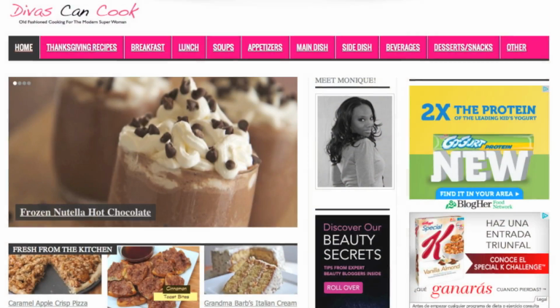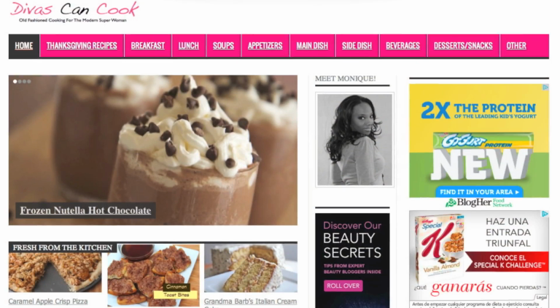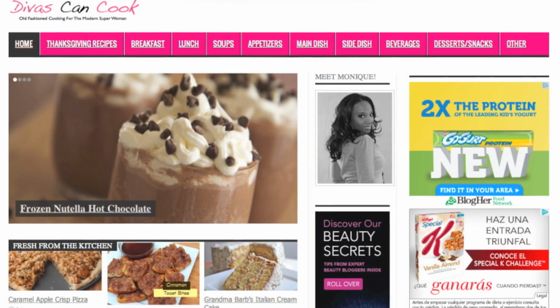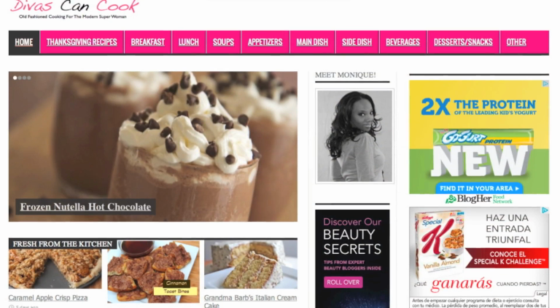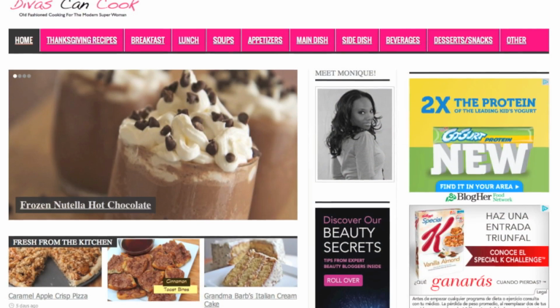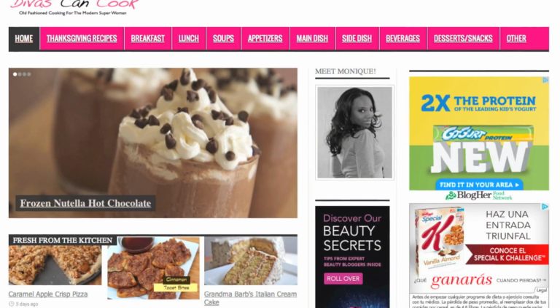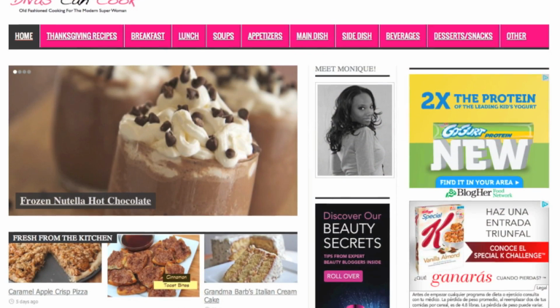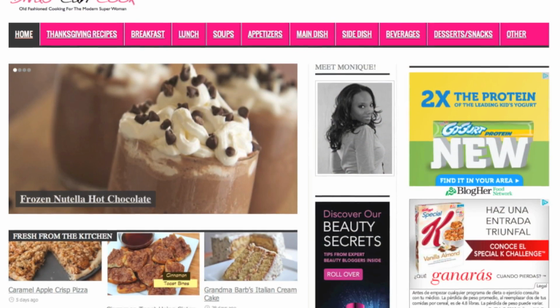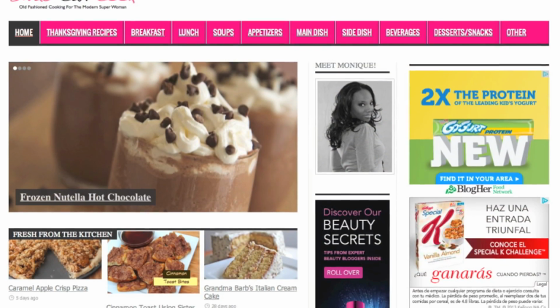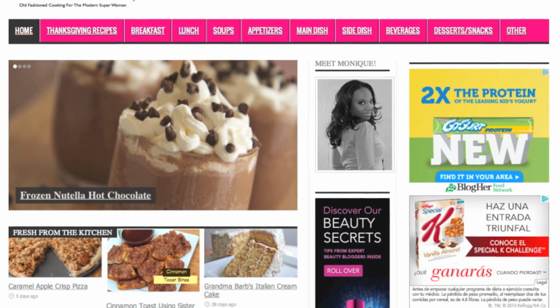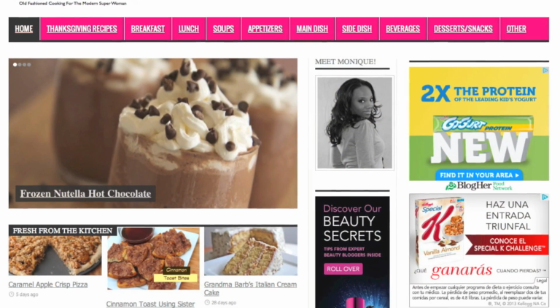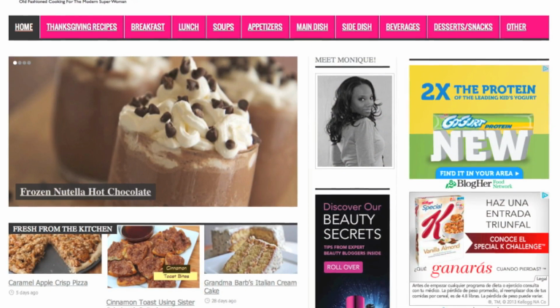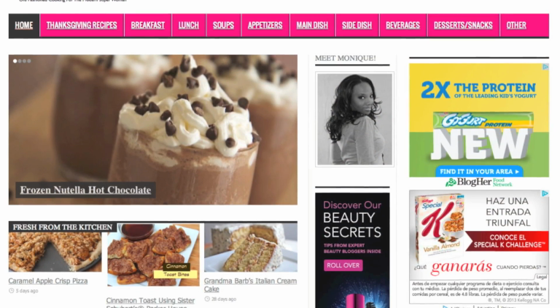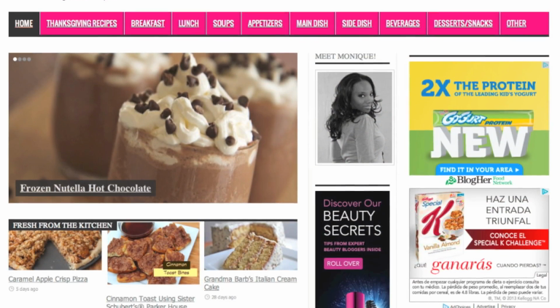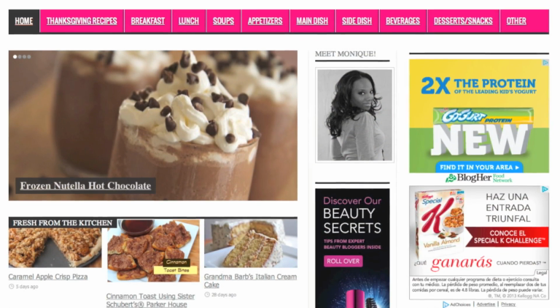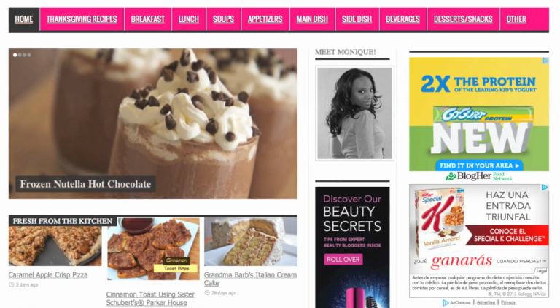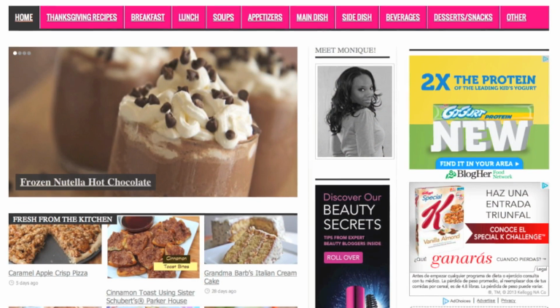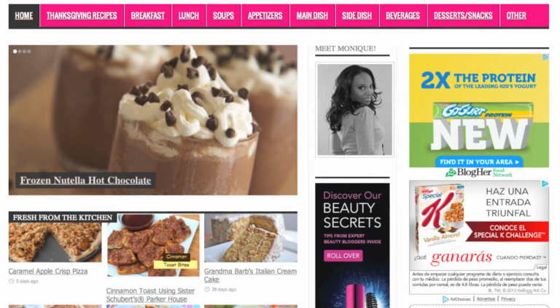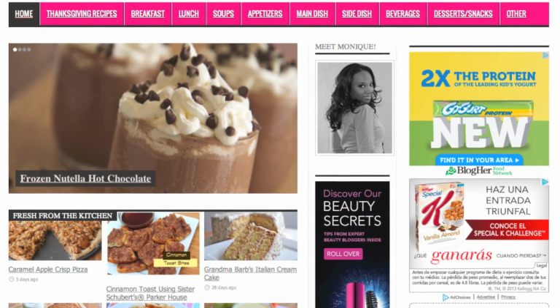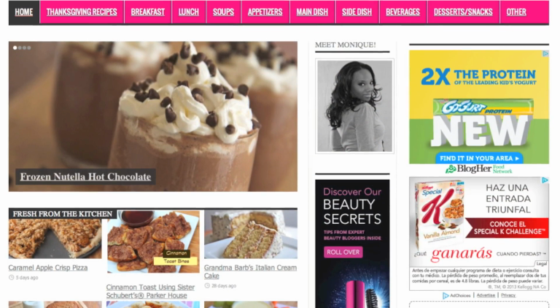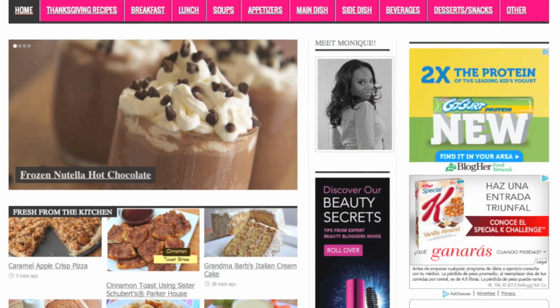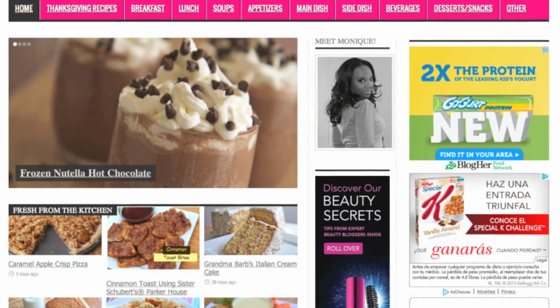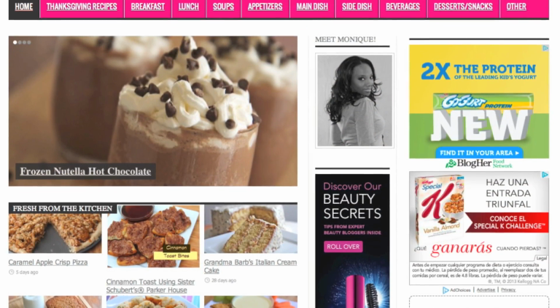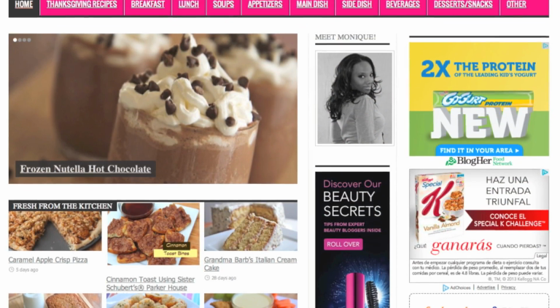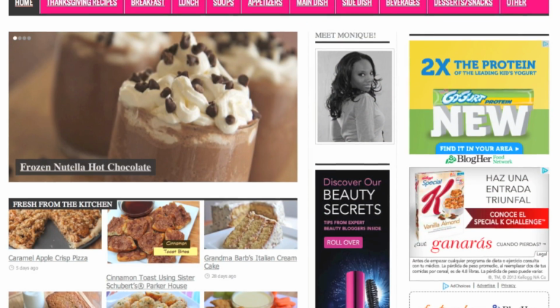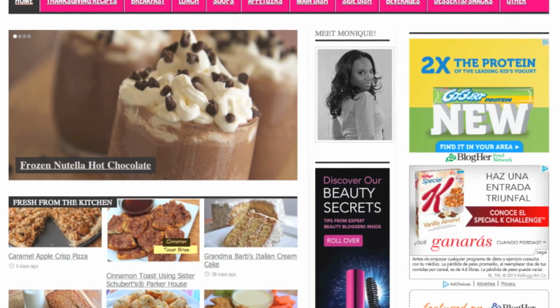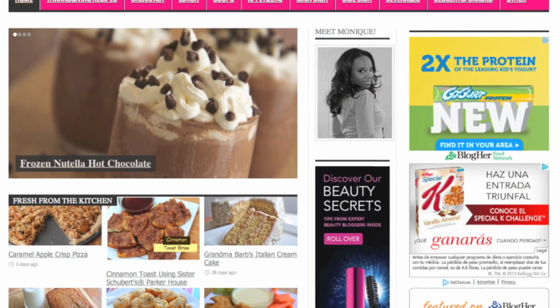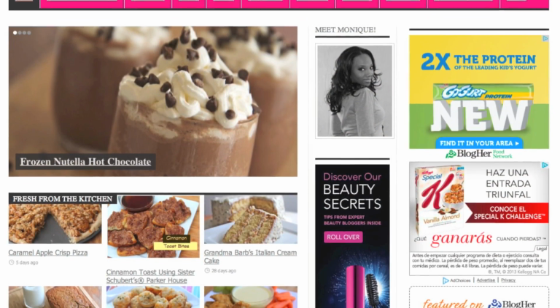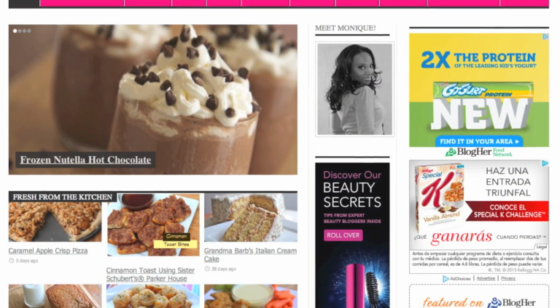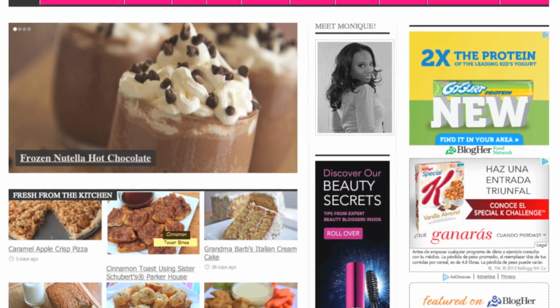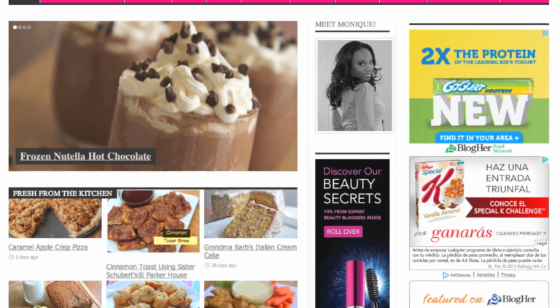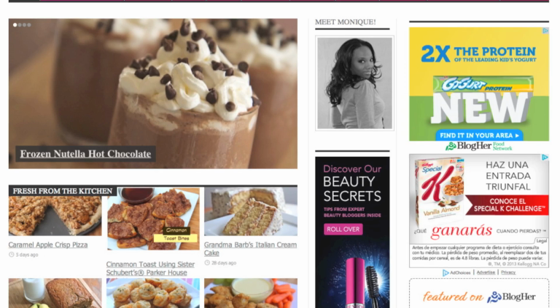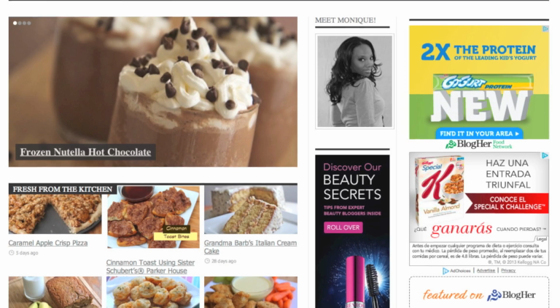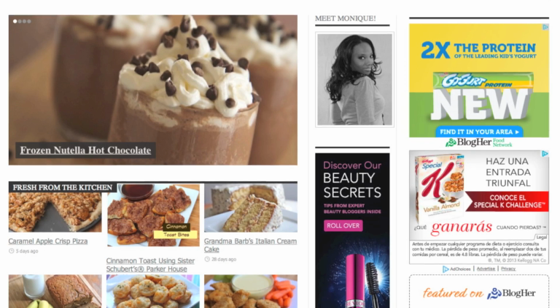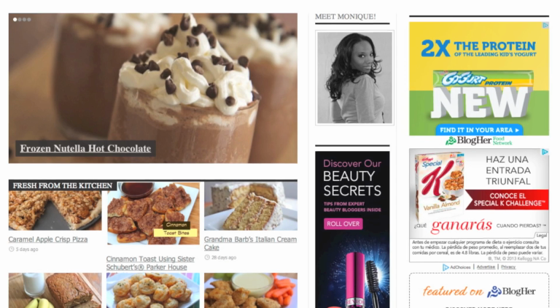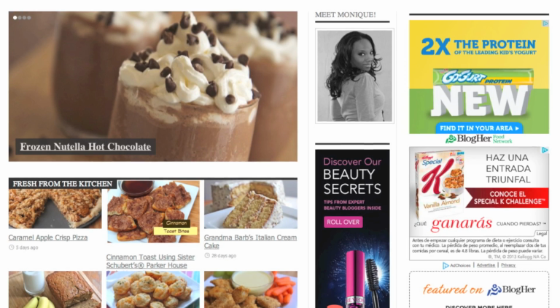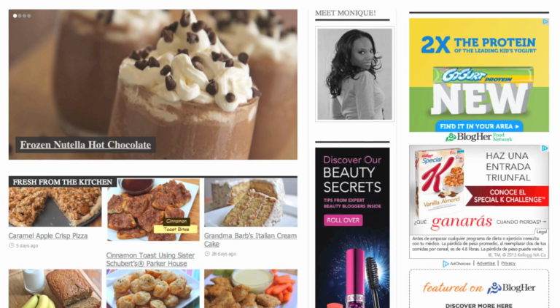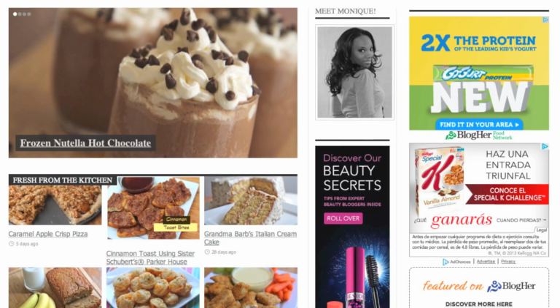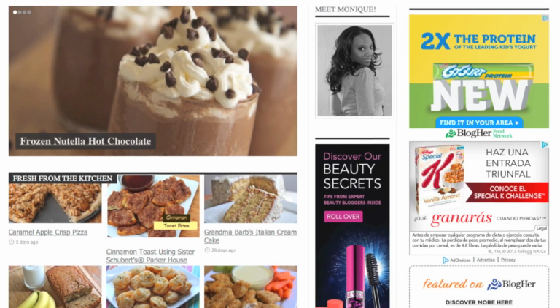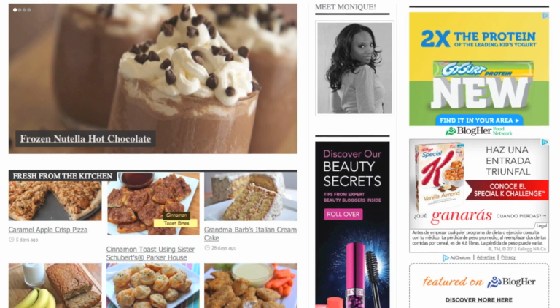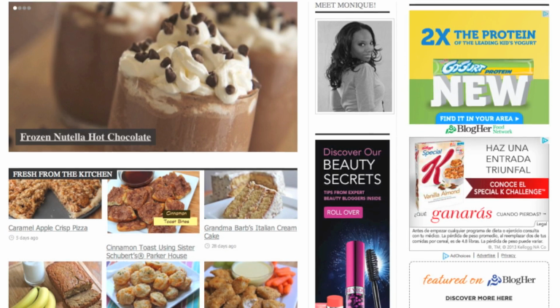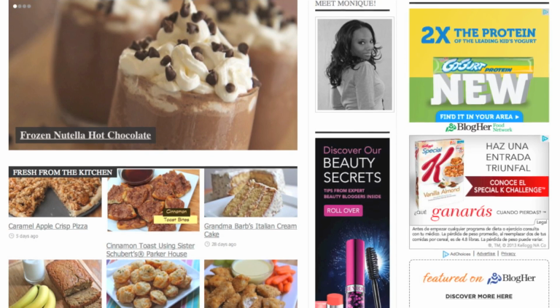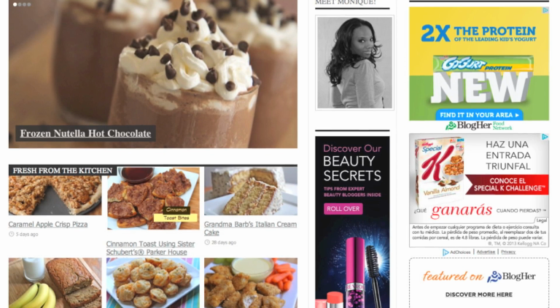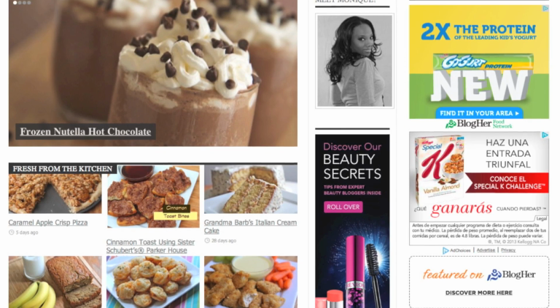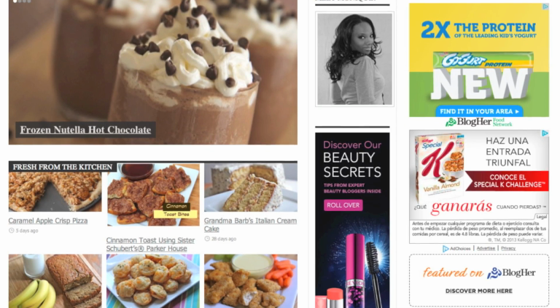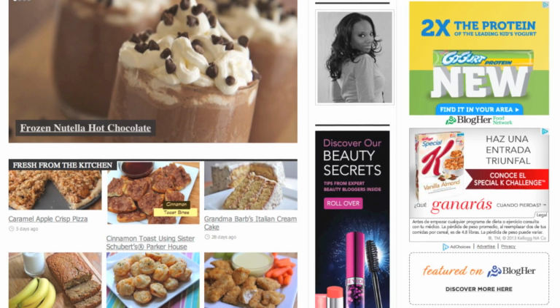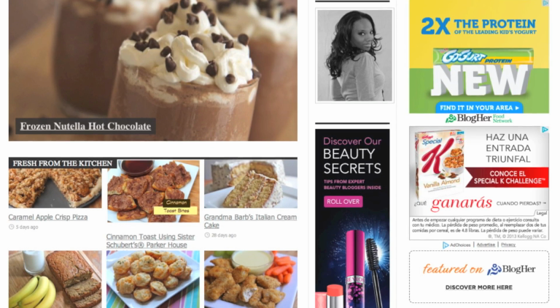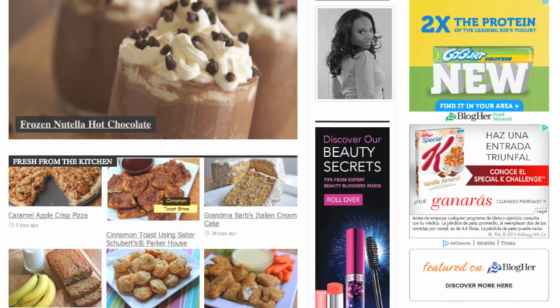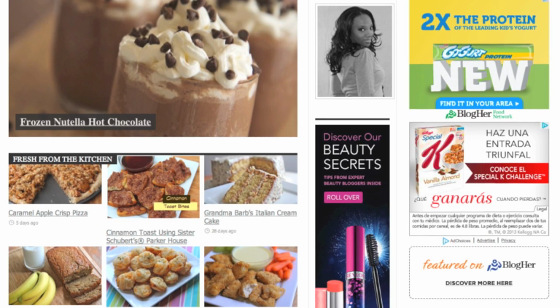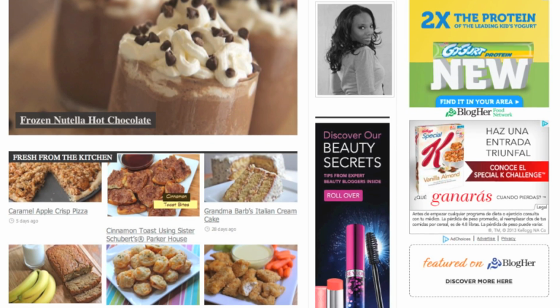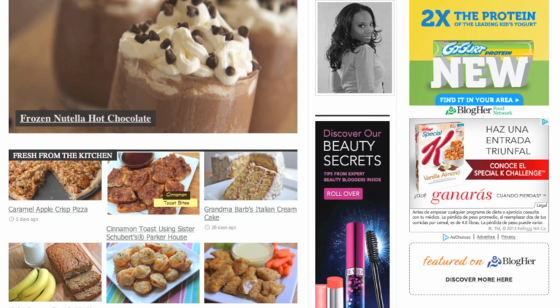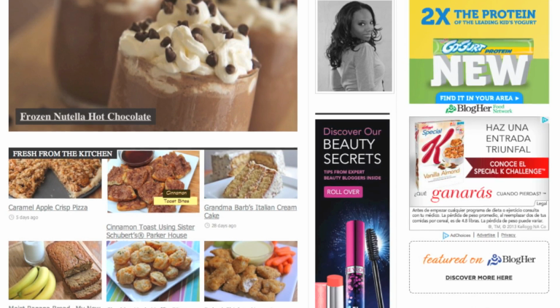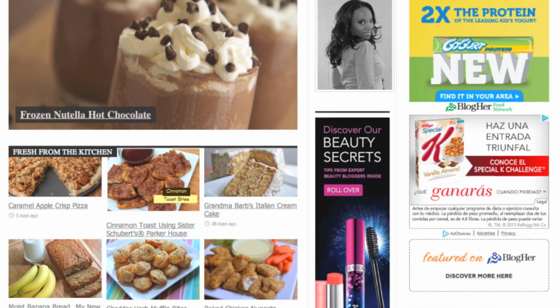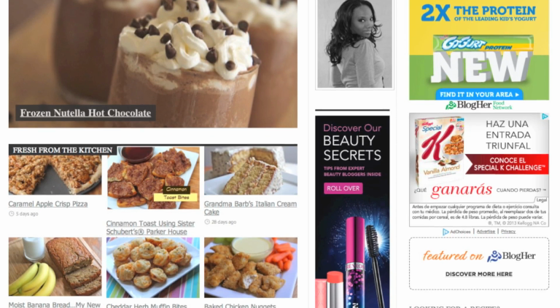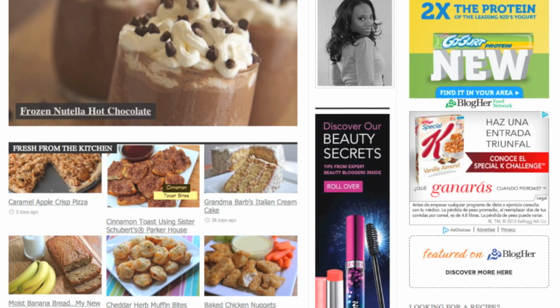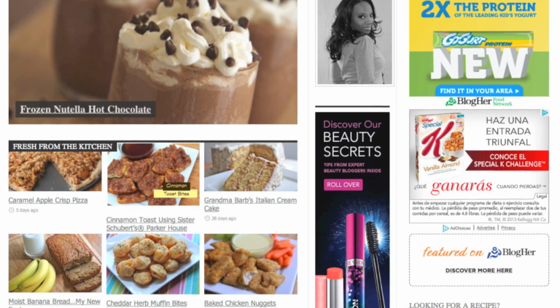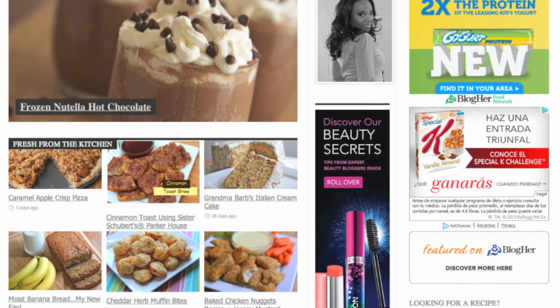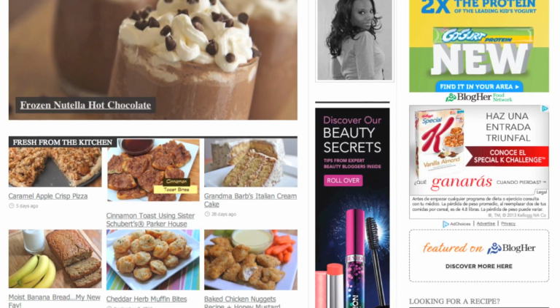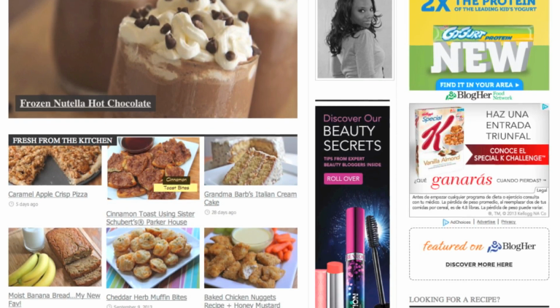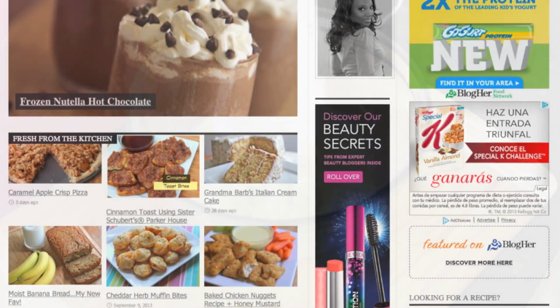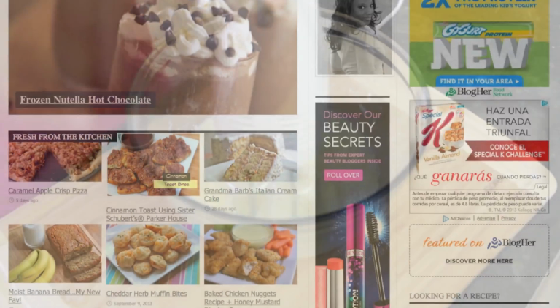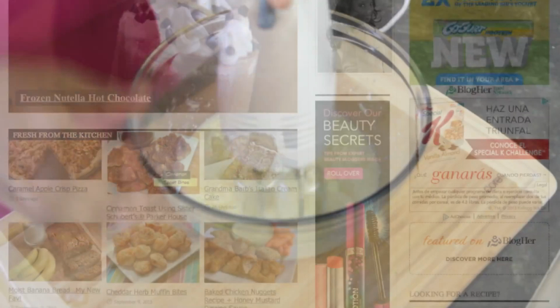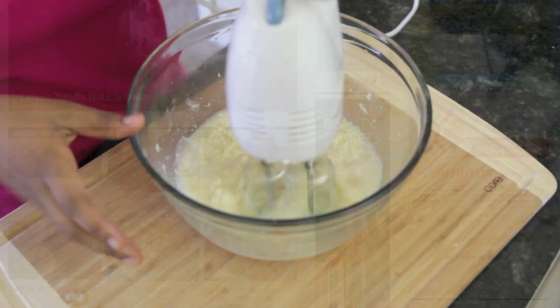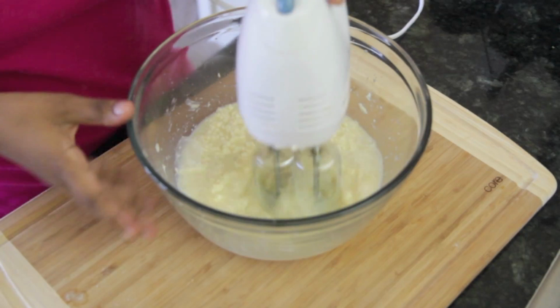And don't forget you guys, you can find this recipe with all the measurements and ingredients on my blog divascancook.com, so go on over there and check it out.